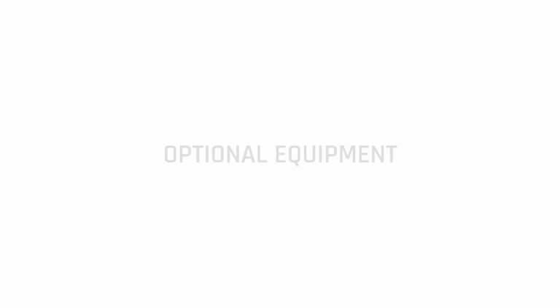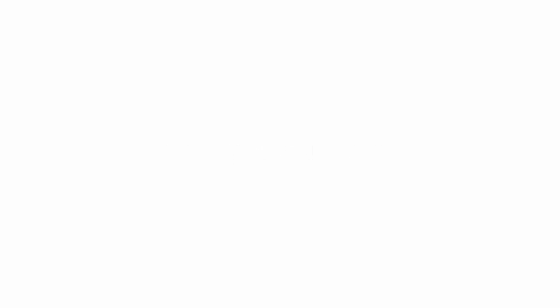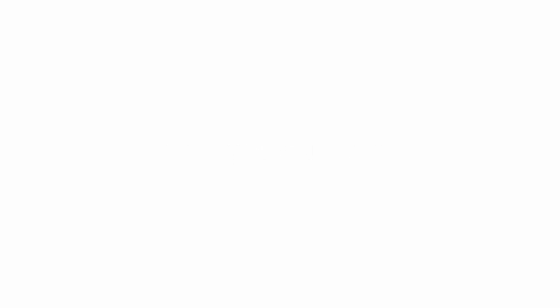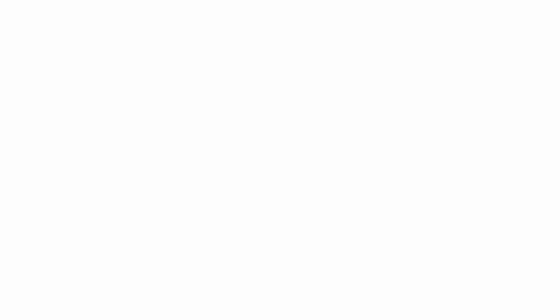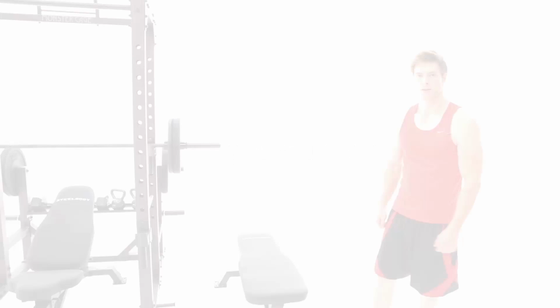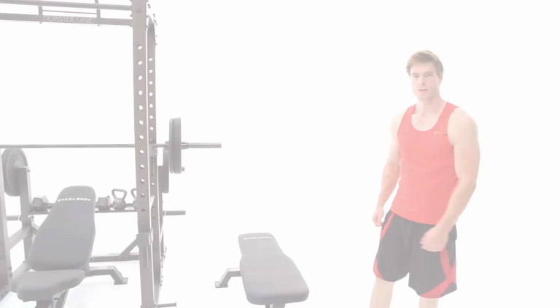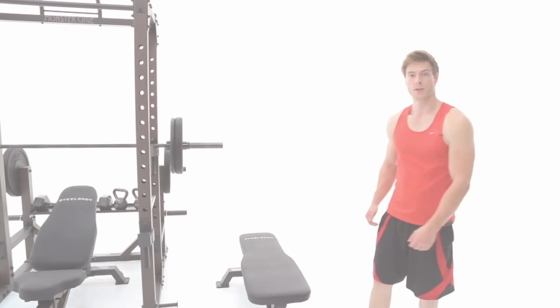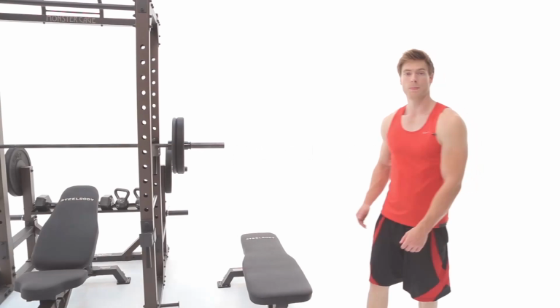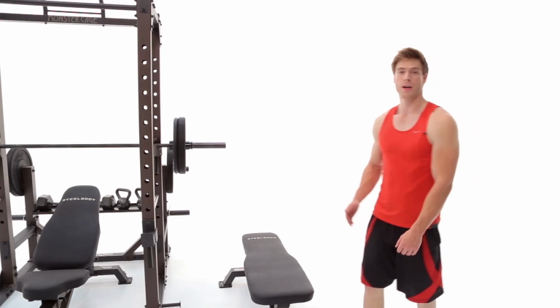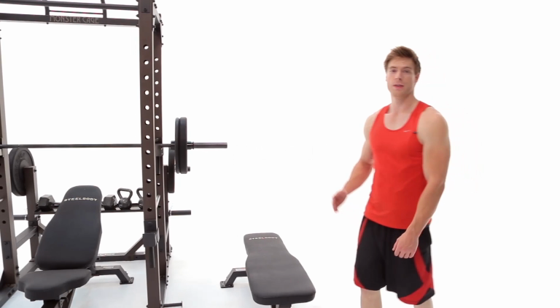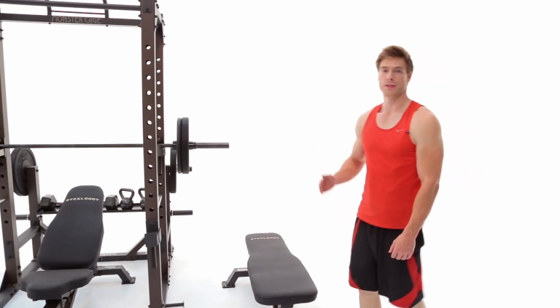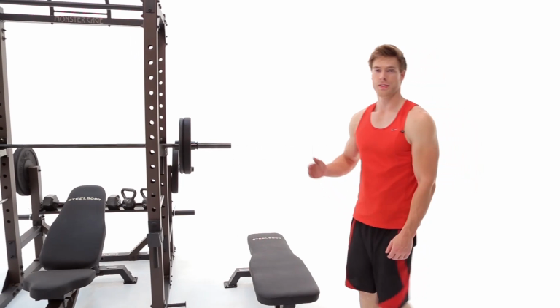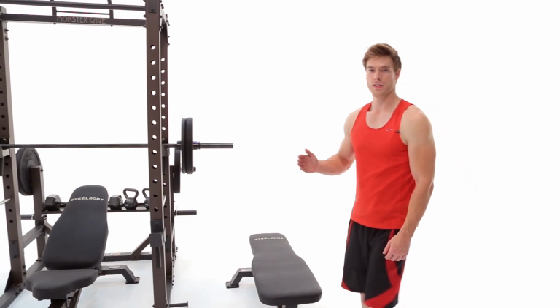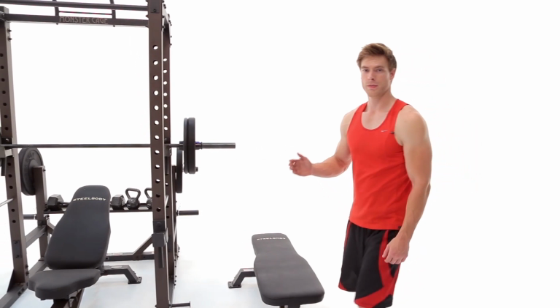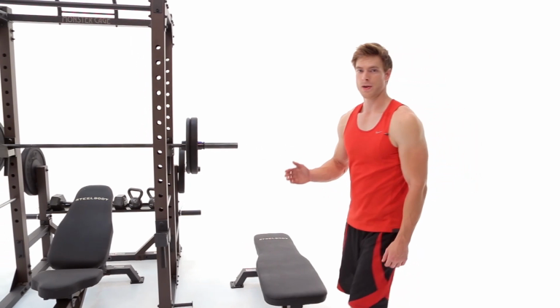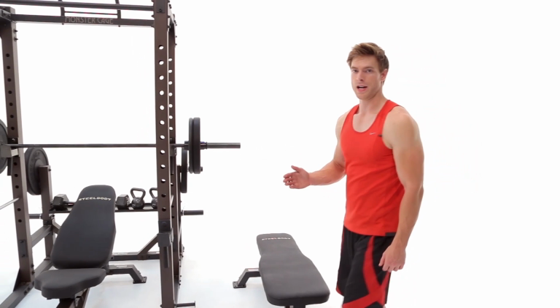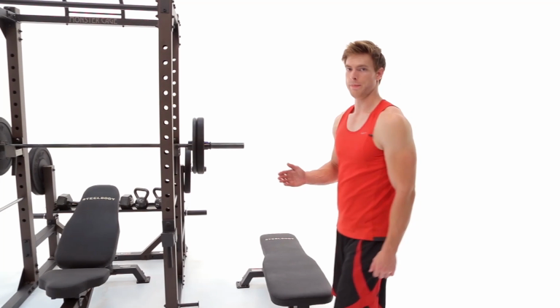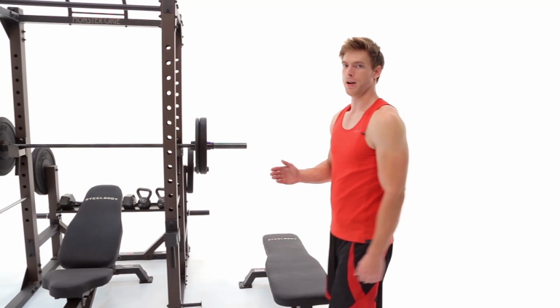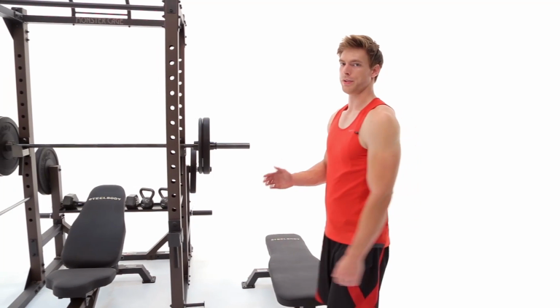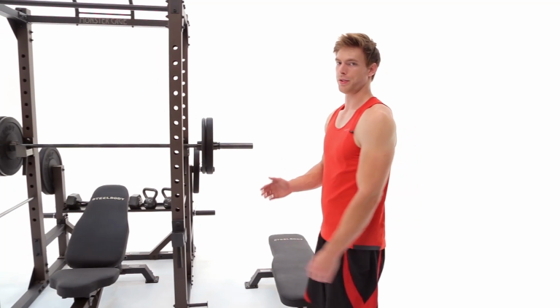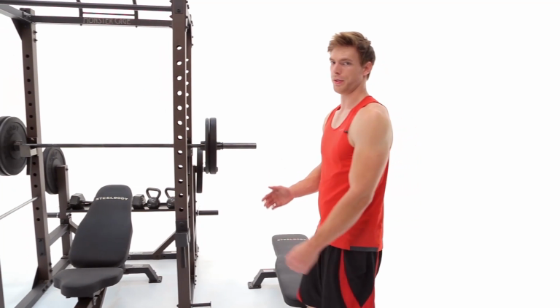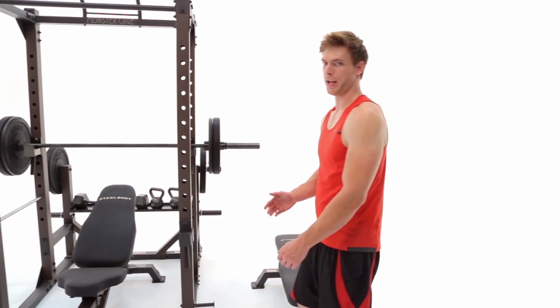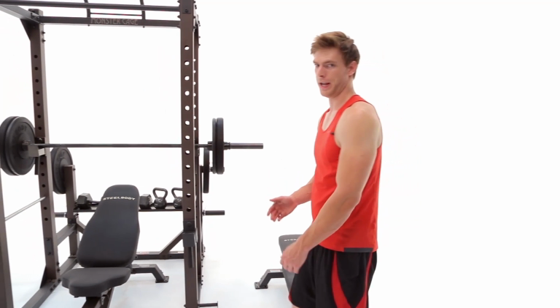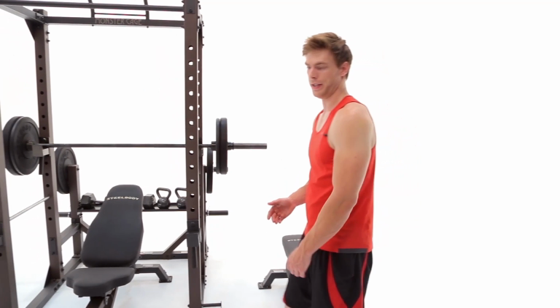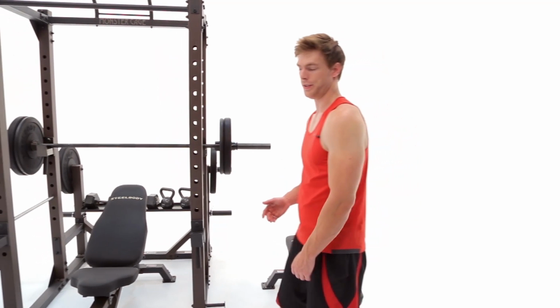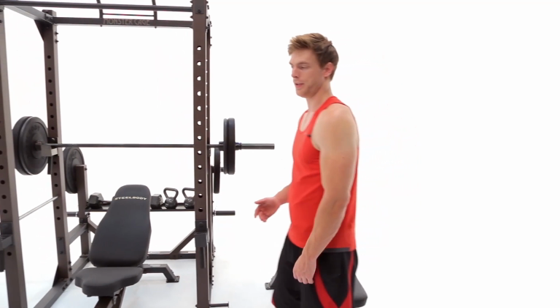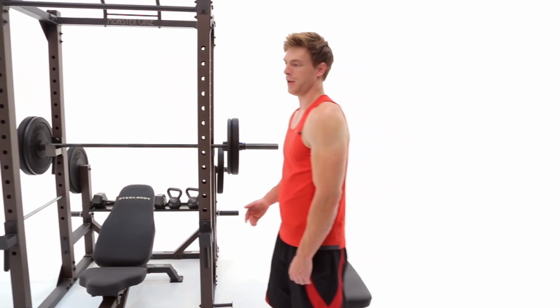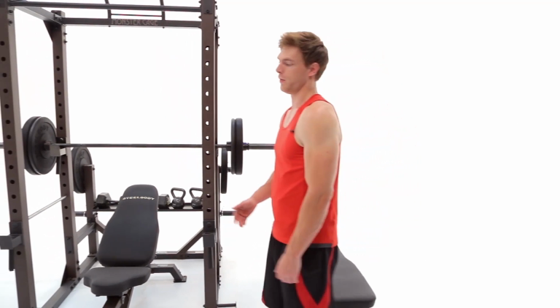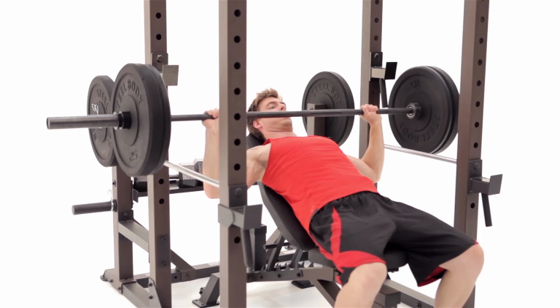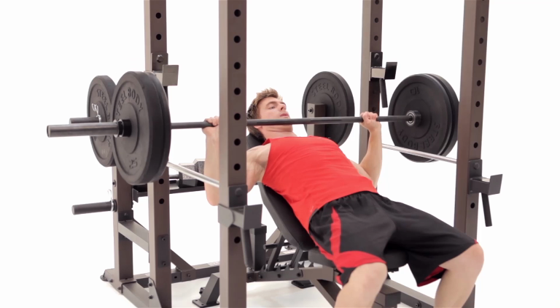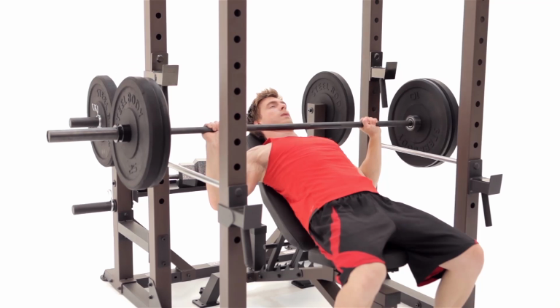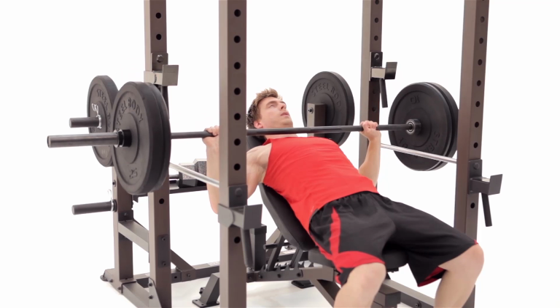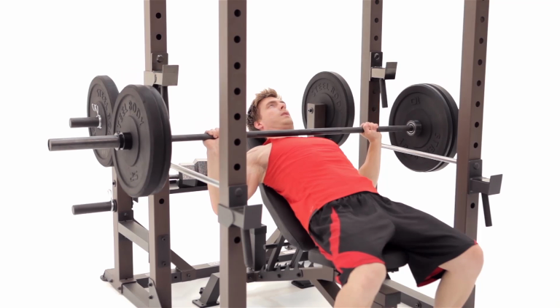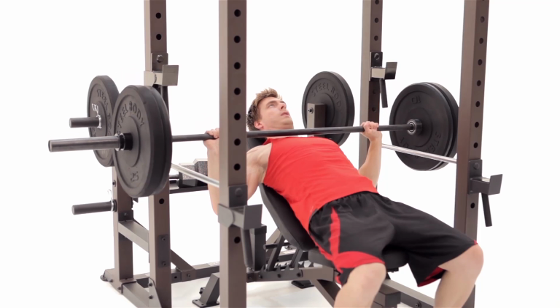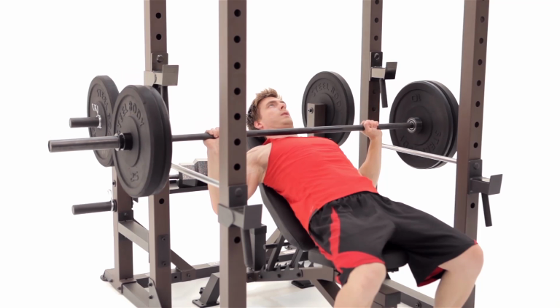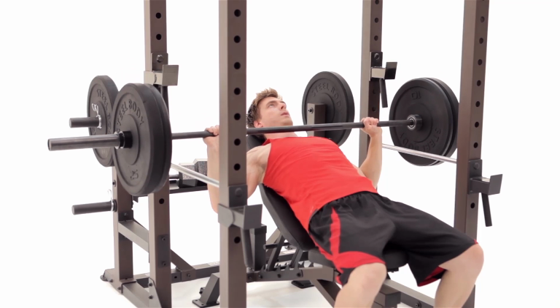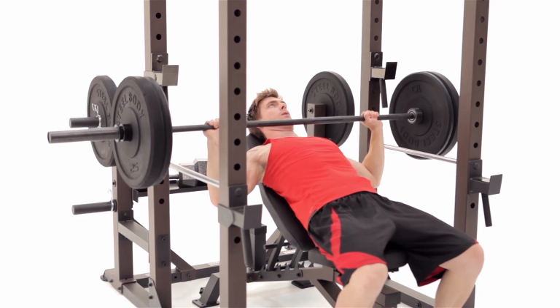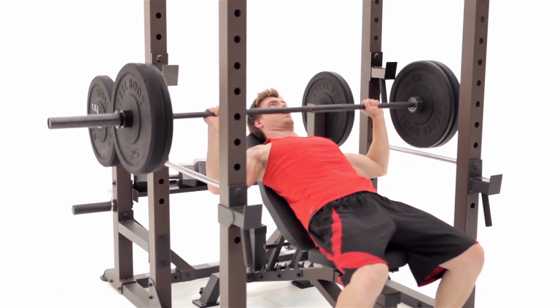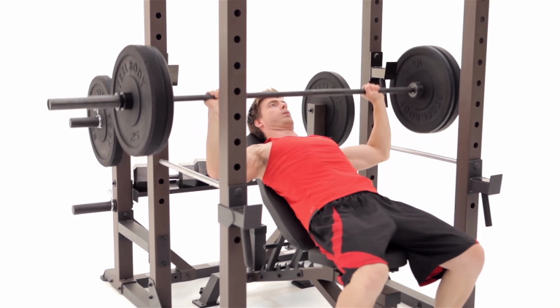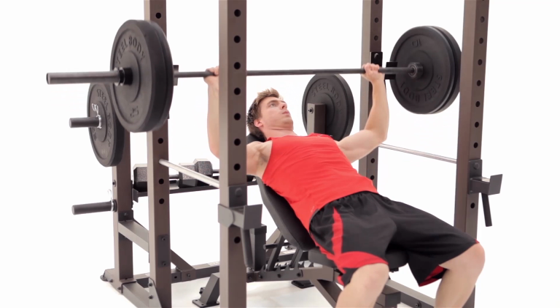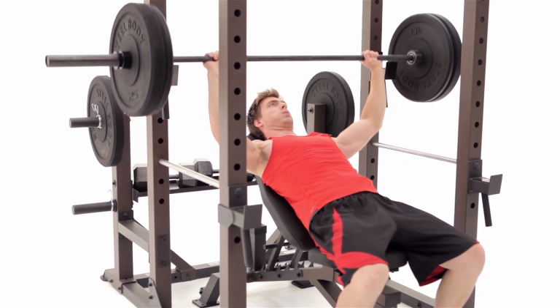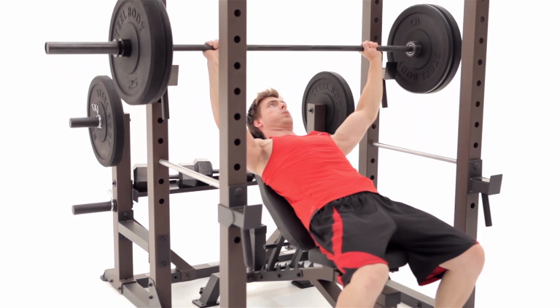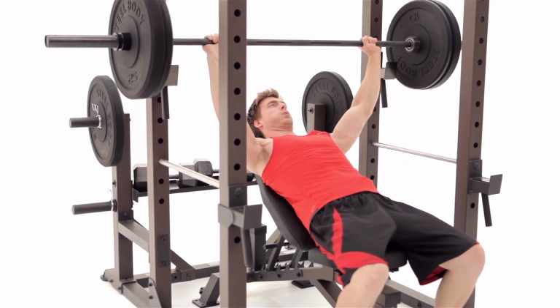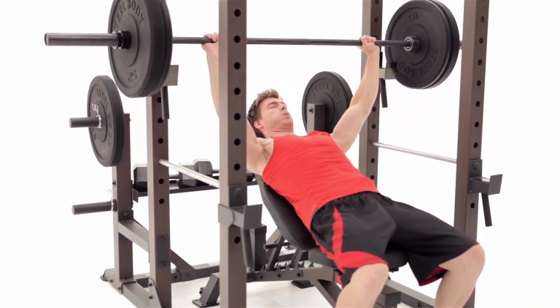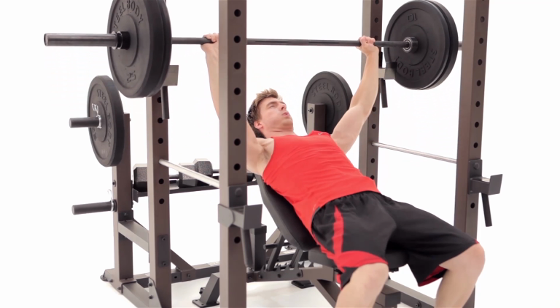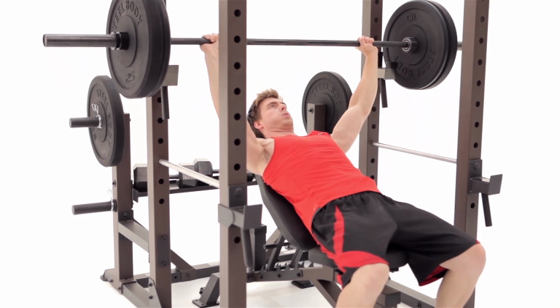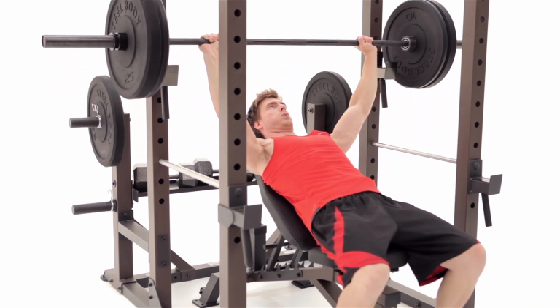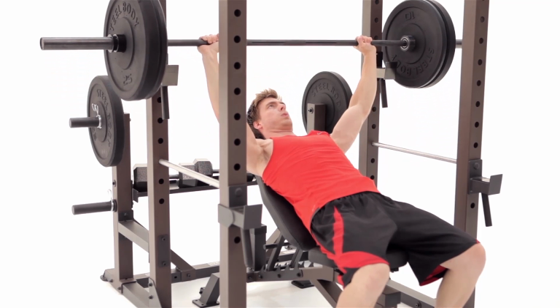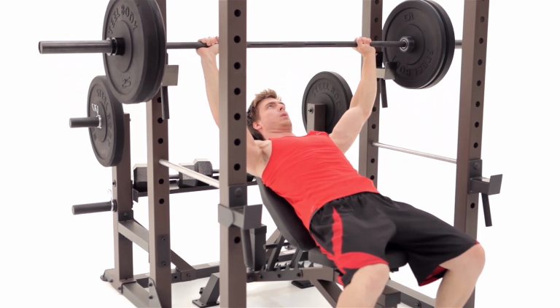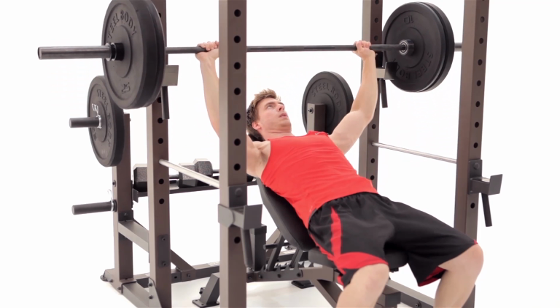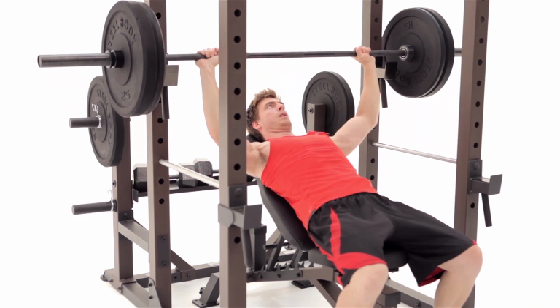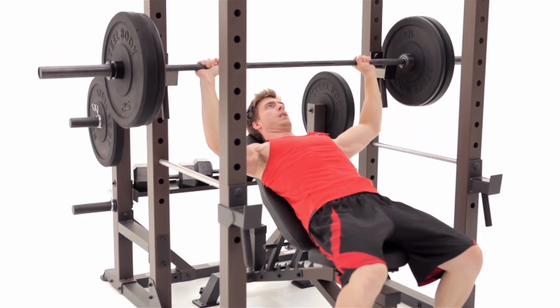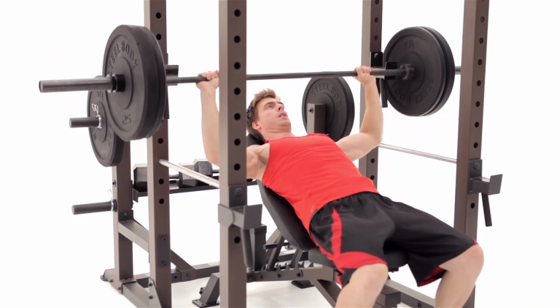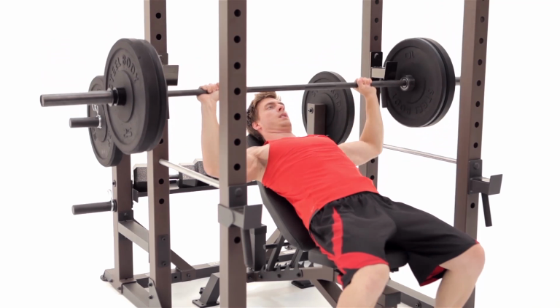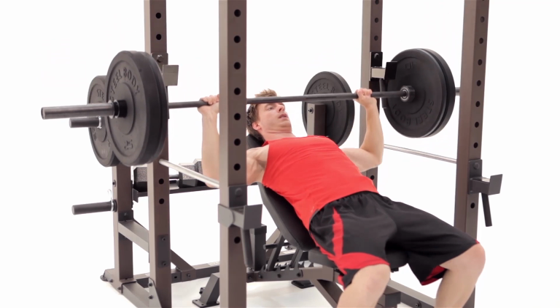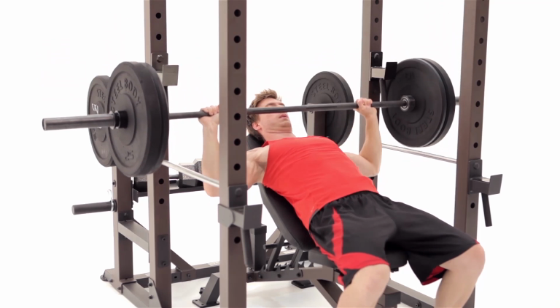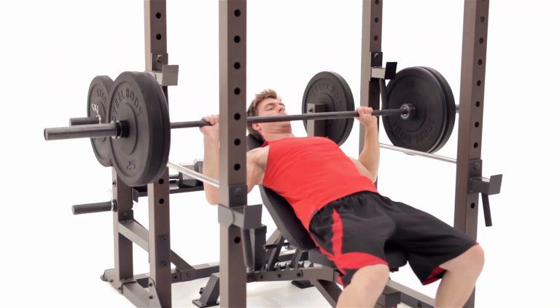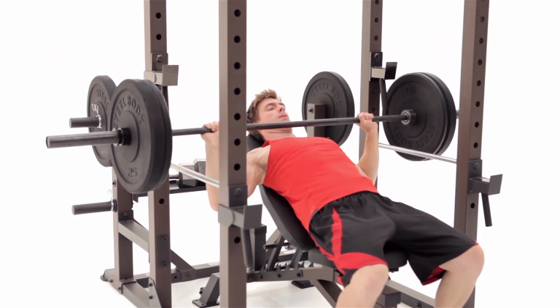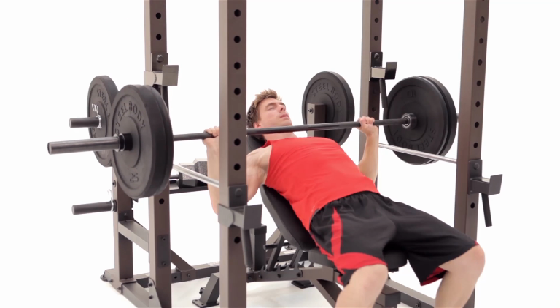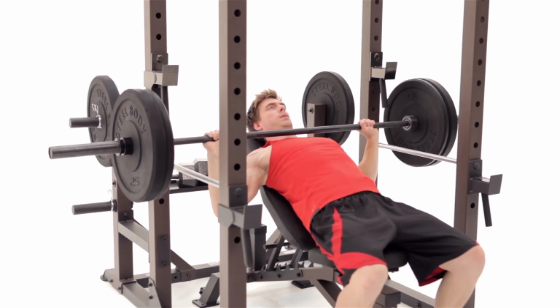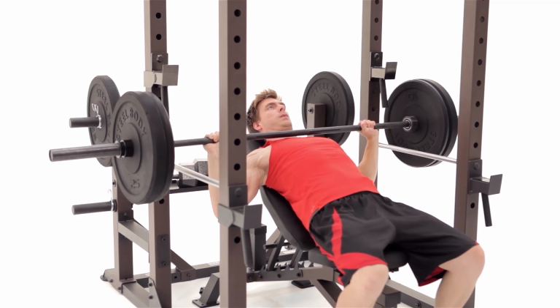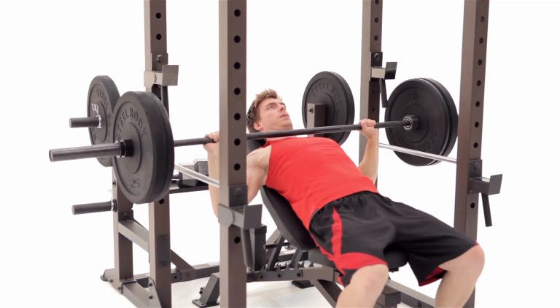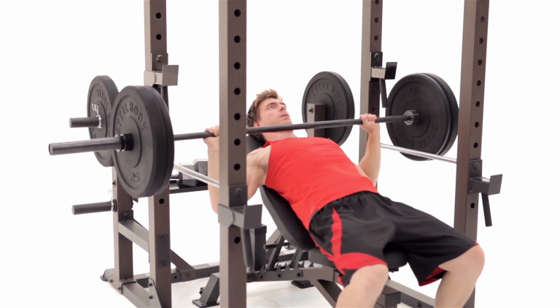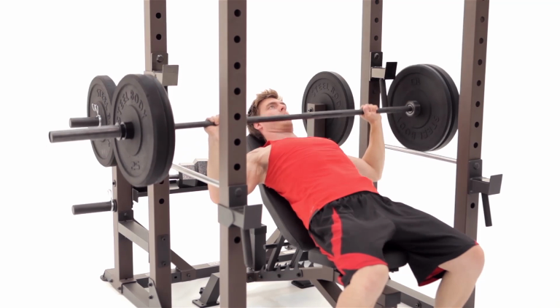You can pair the Steel Body Monster Cage with both flat and utility benches for more possibilities with your workouts.